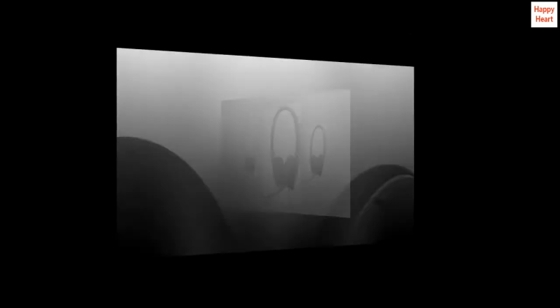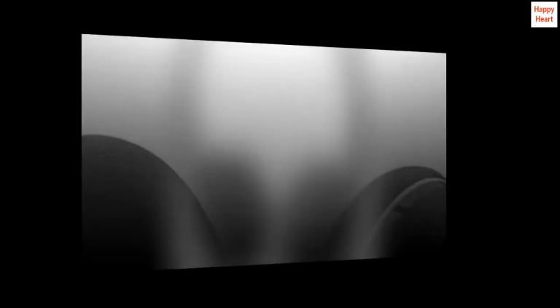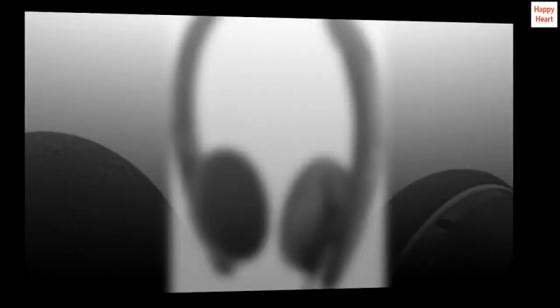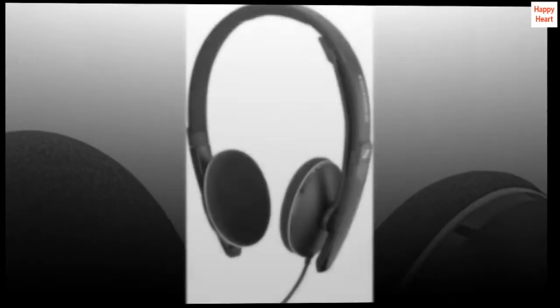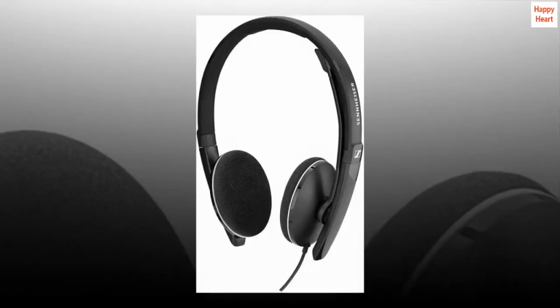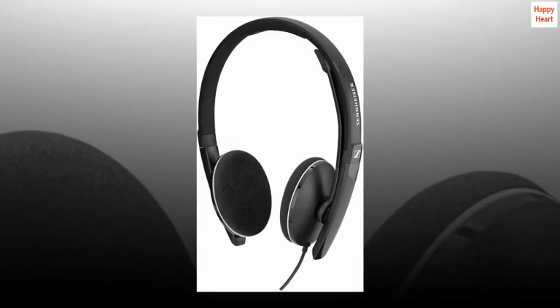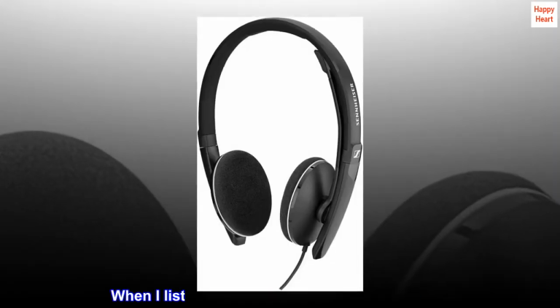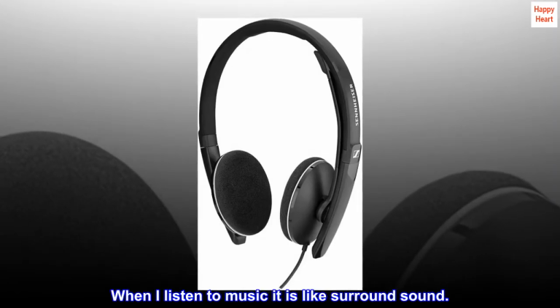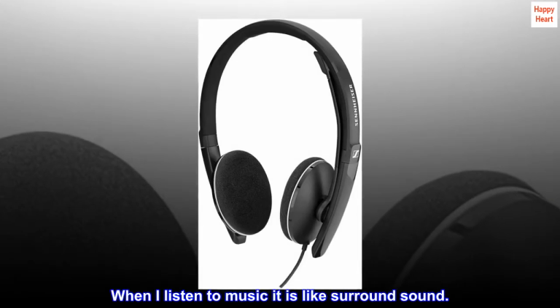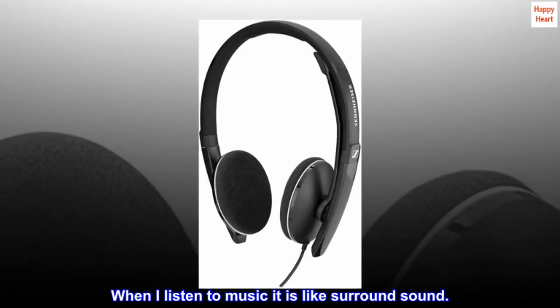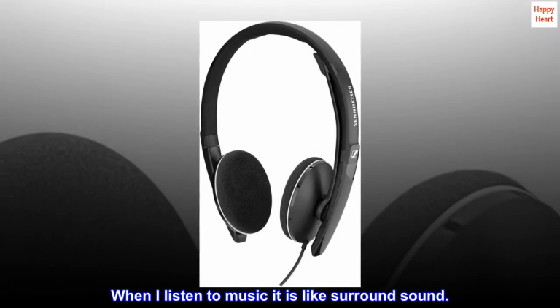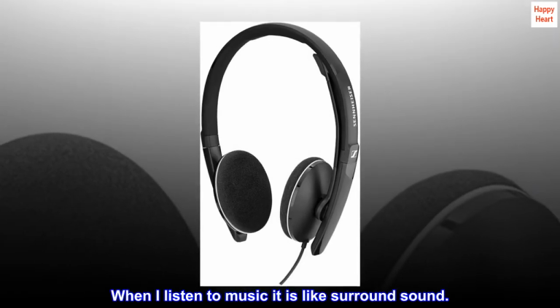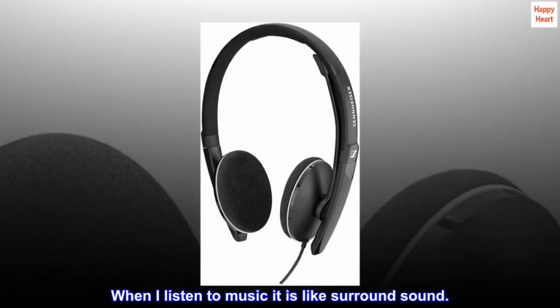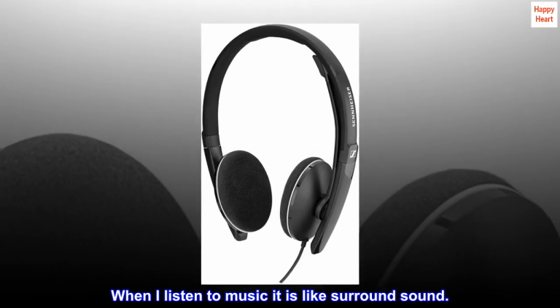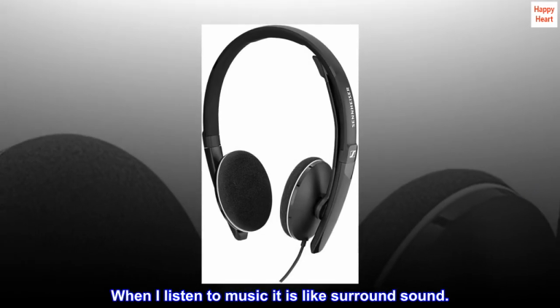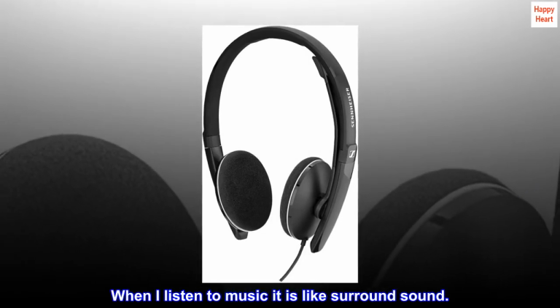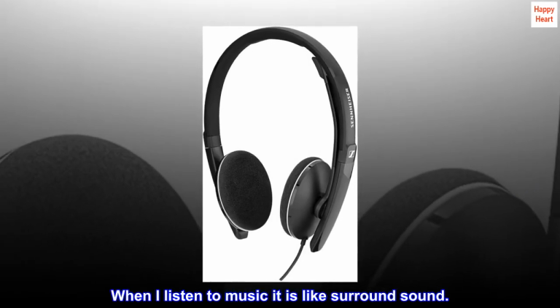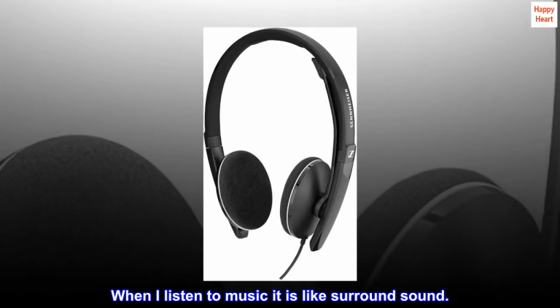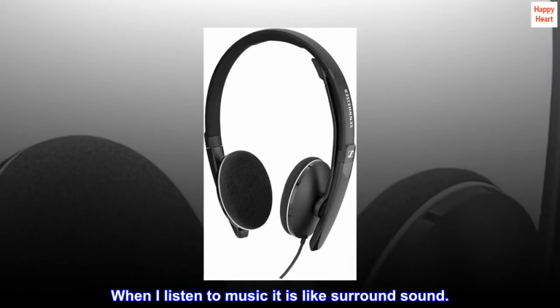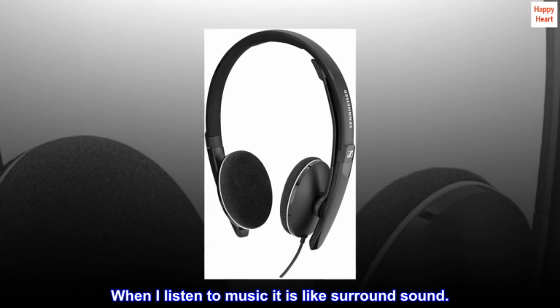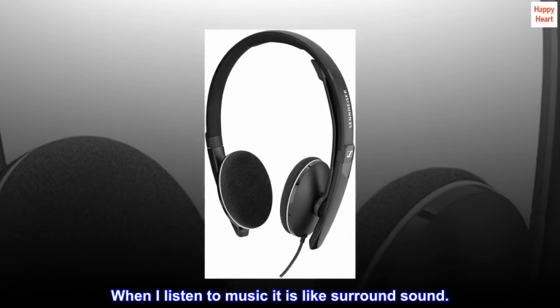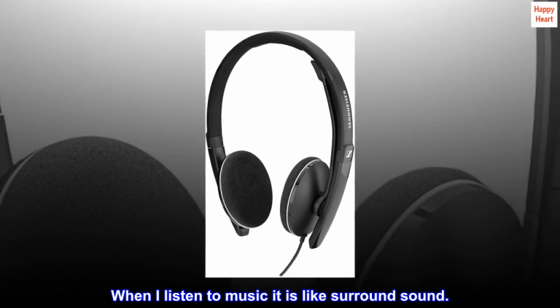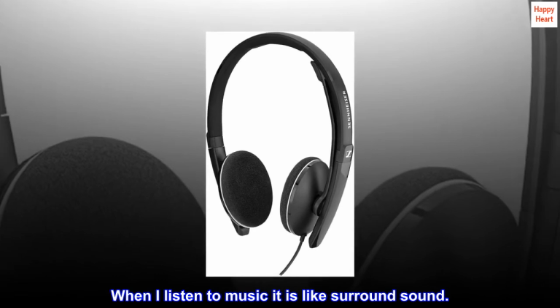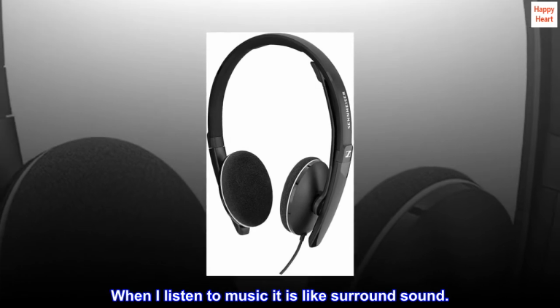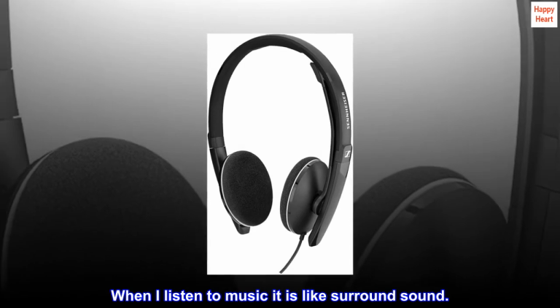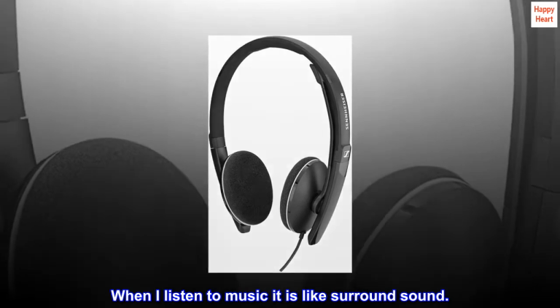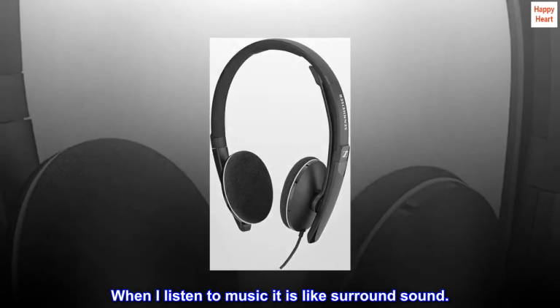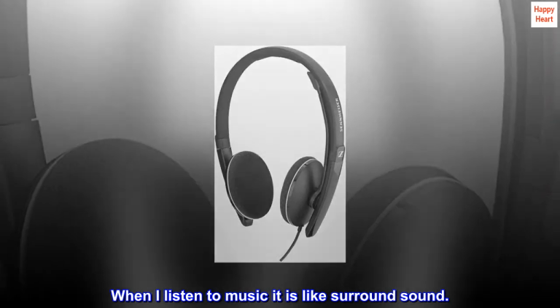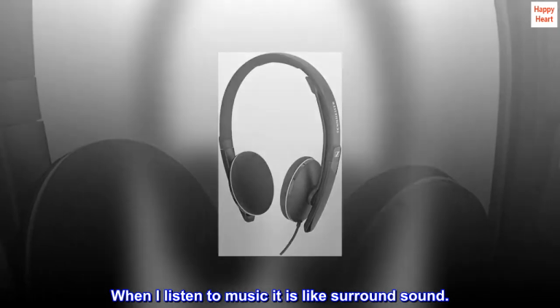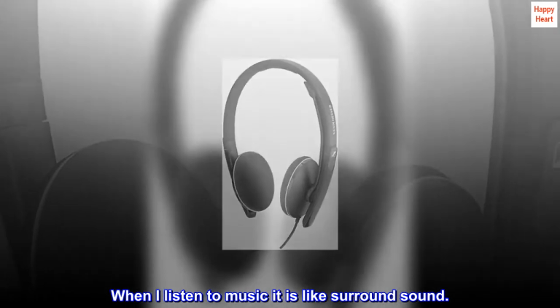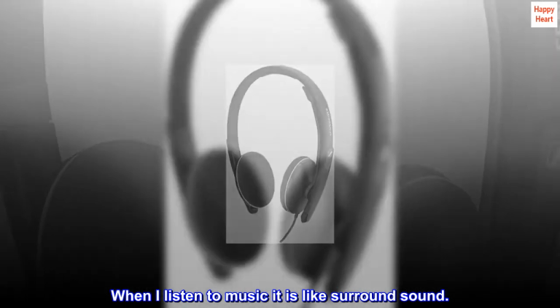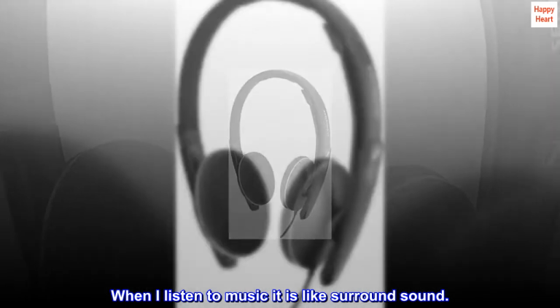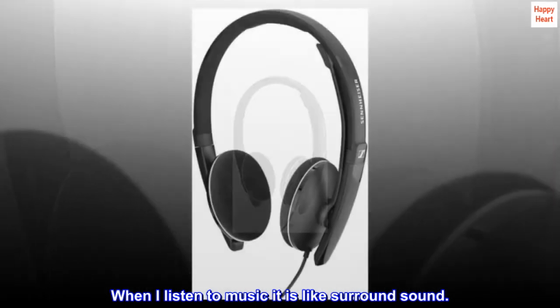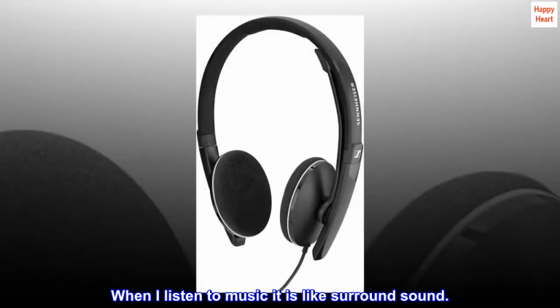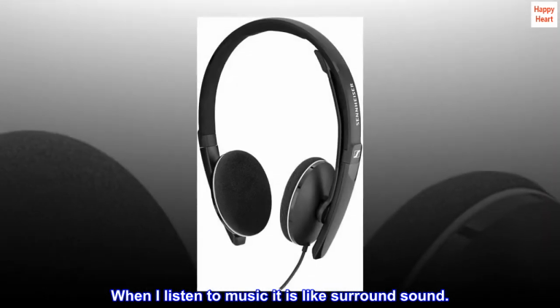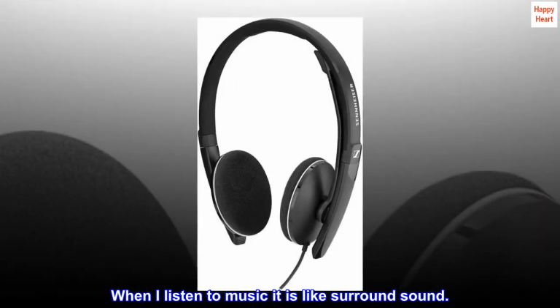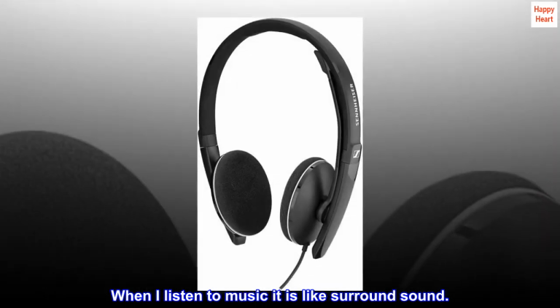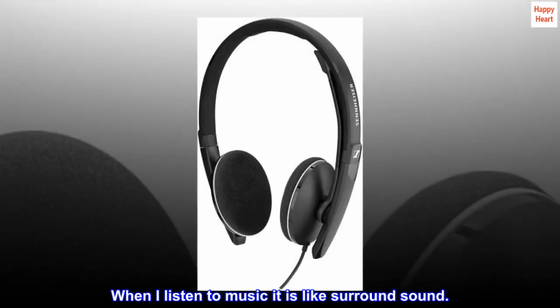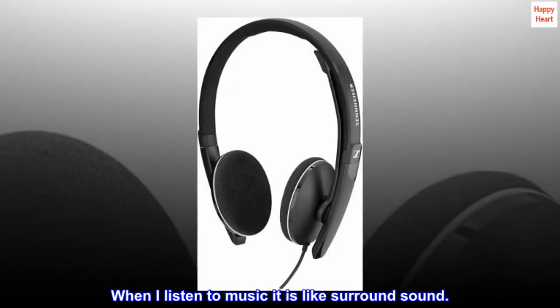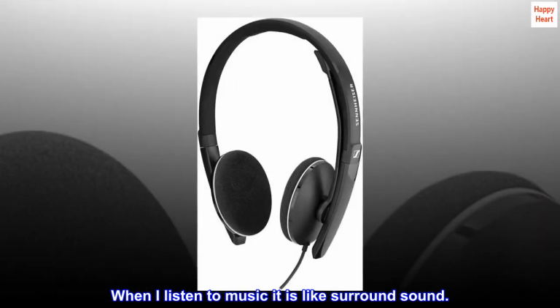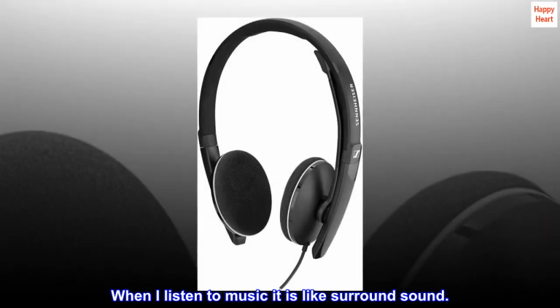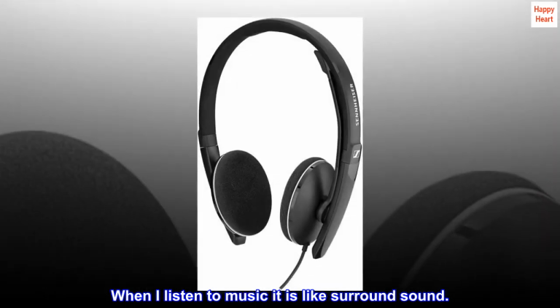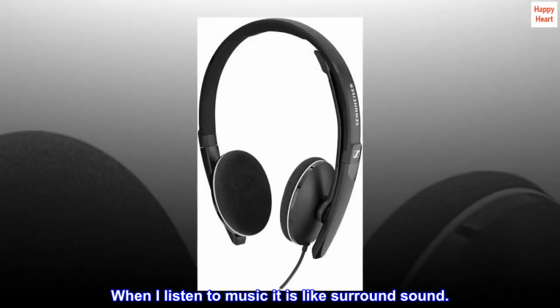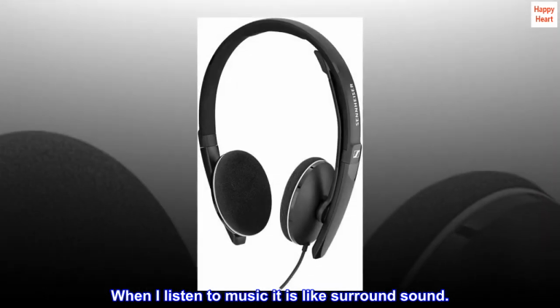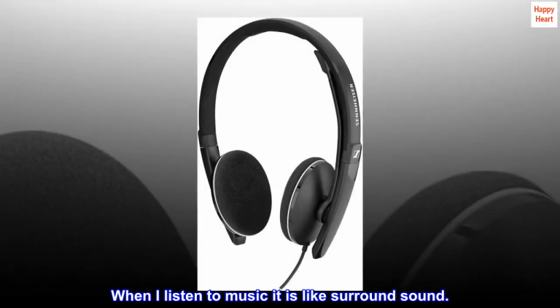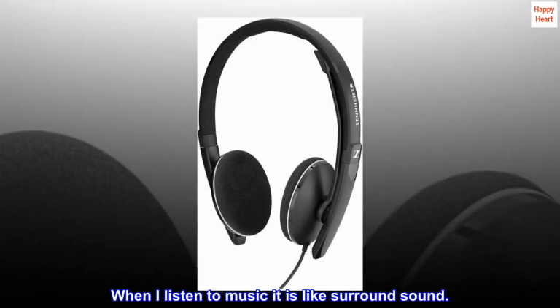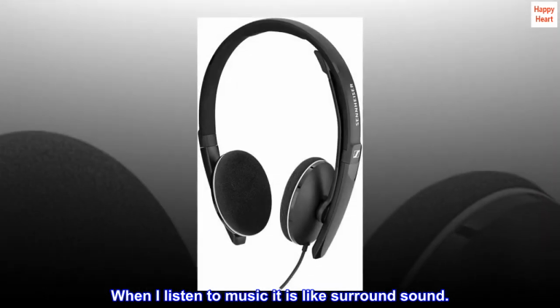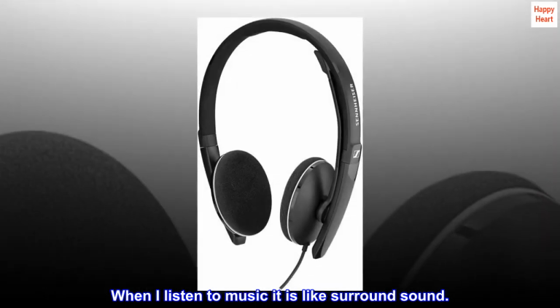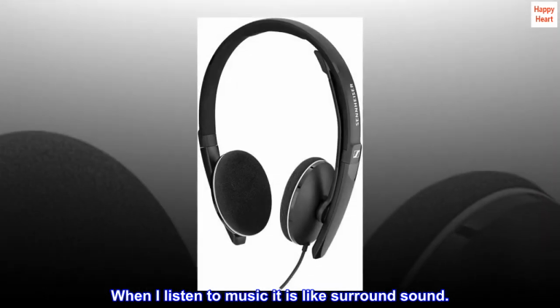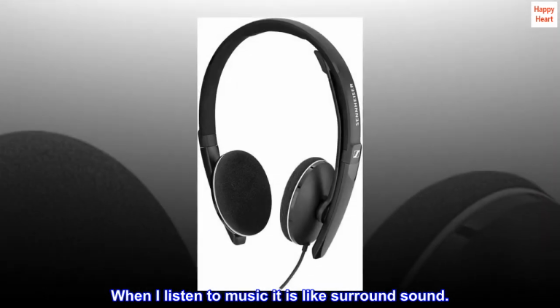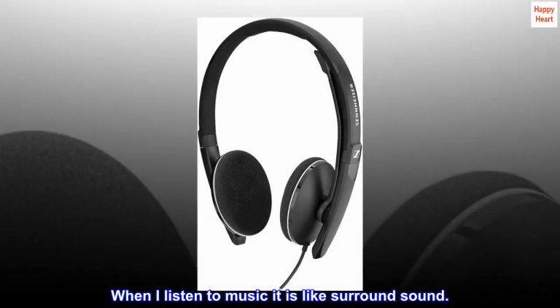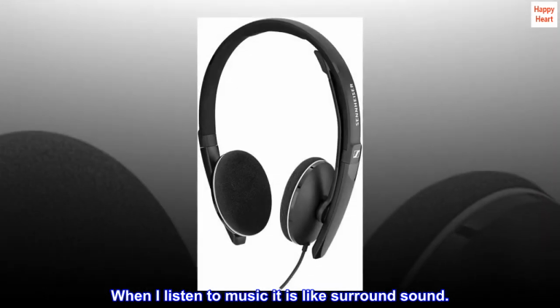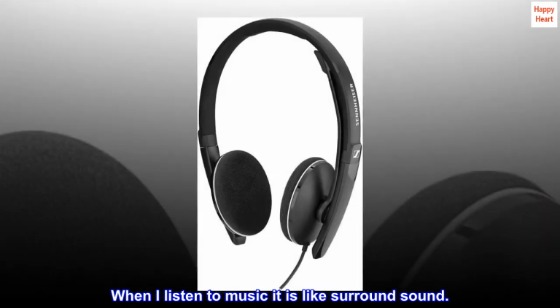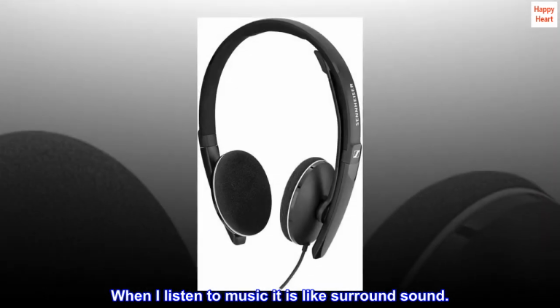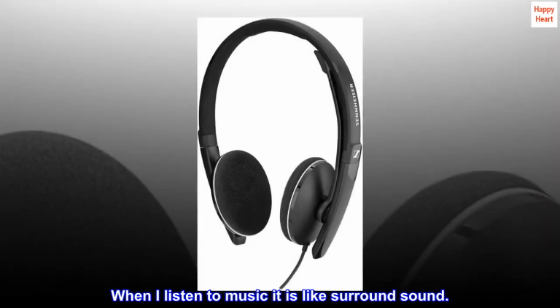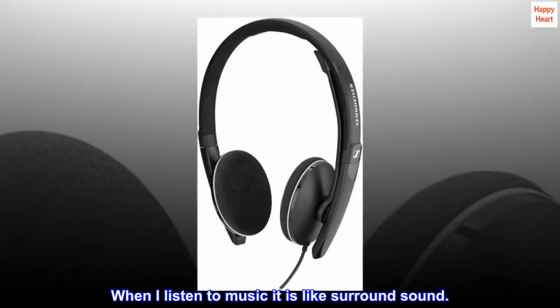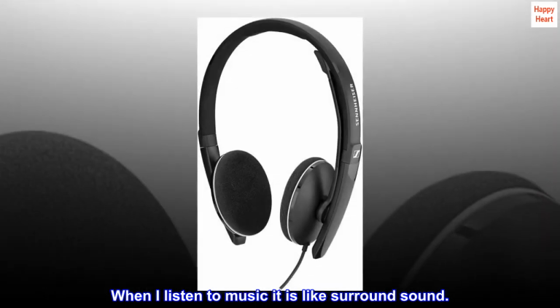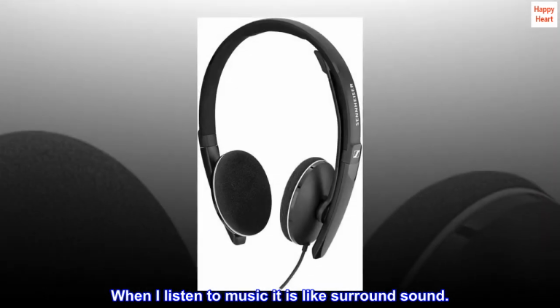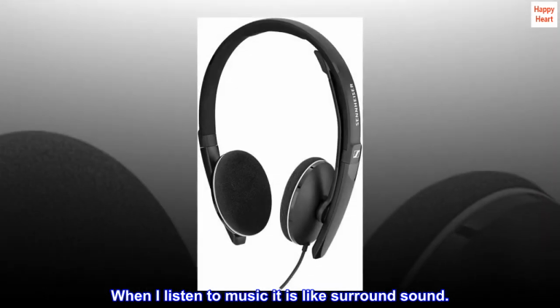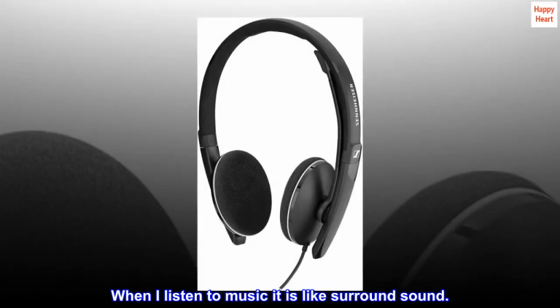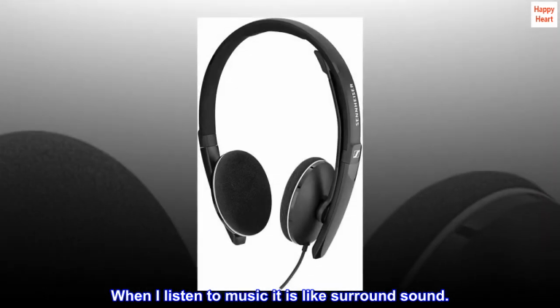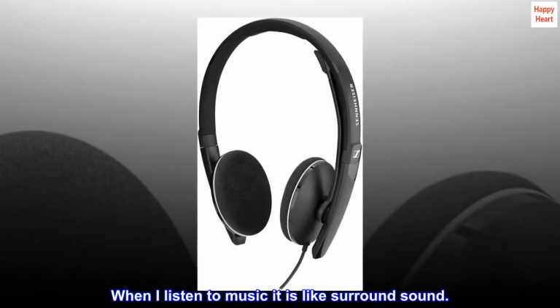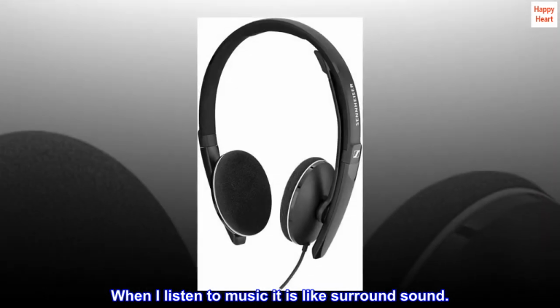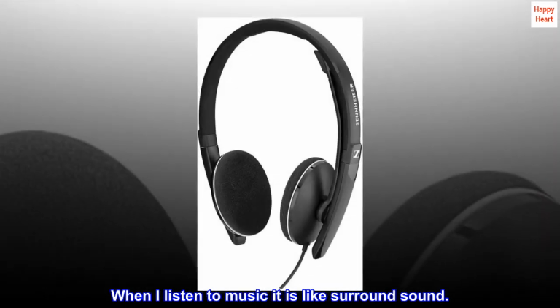When I listen to music it is like surround sound. Great product.